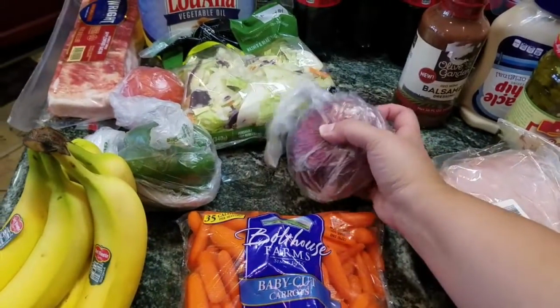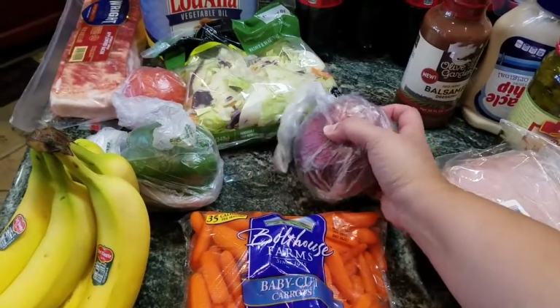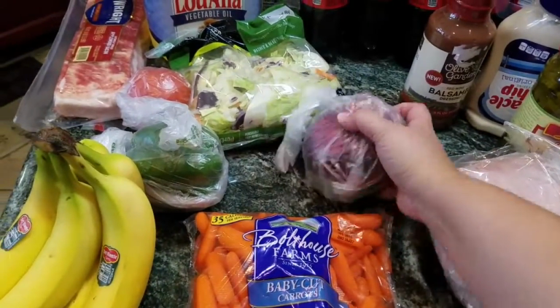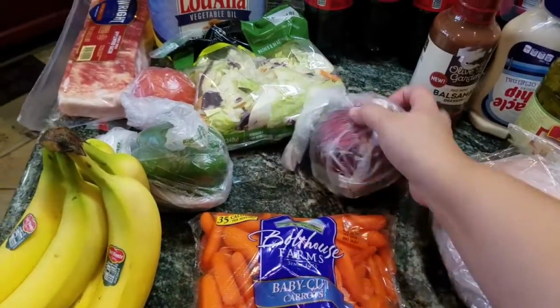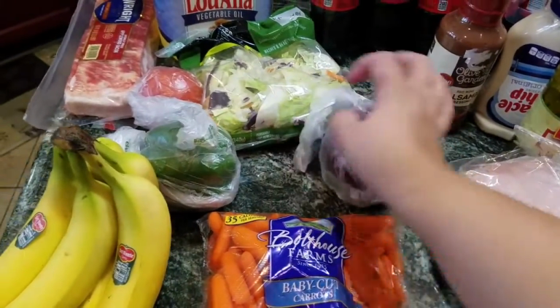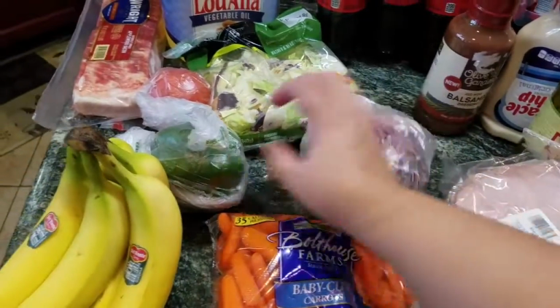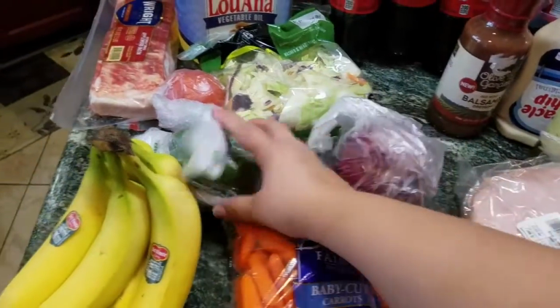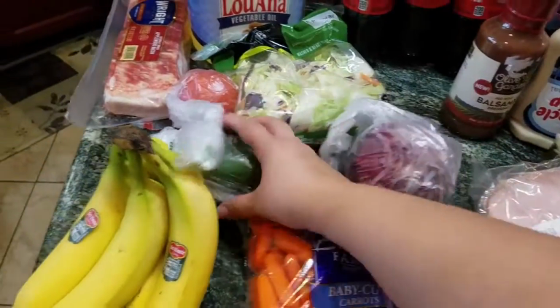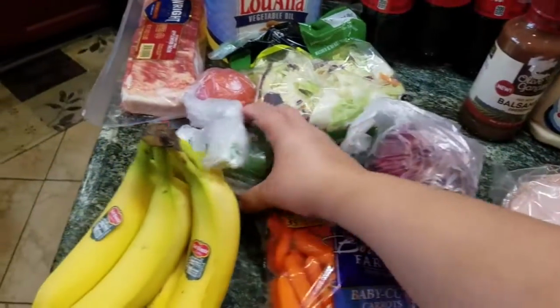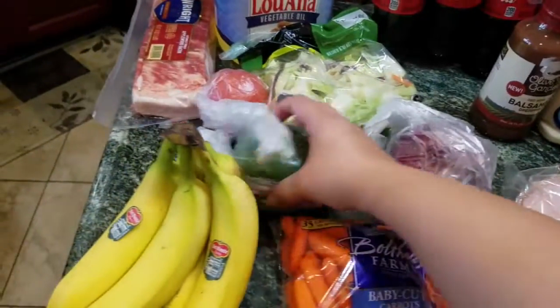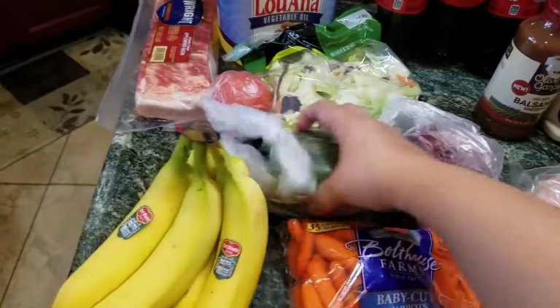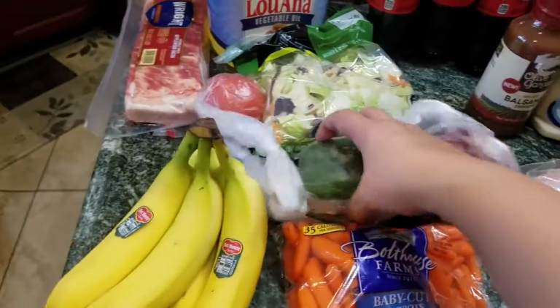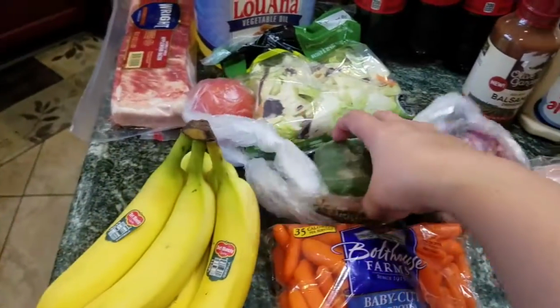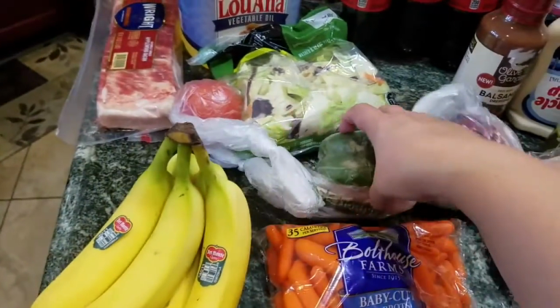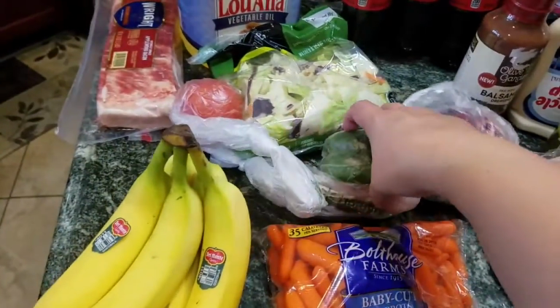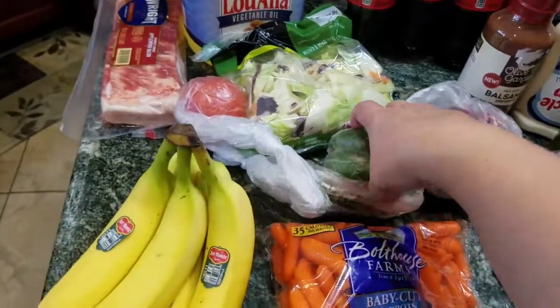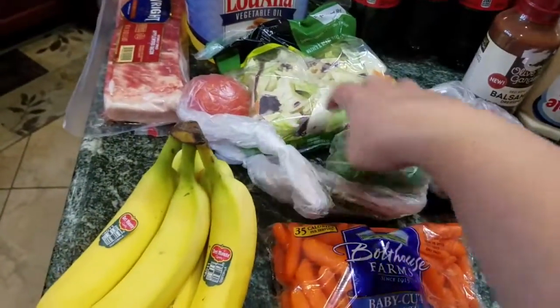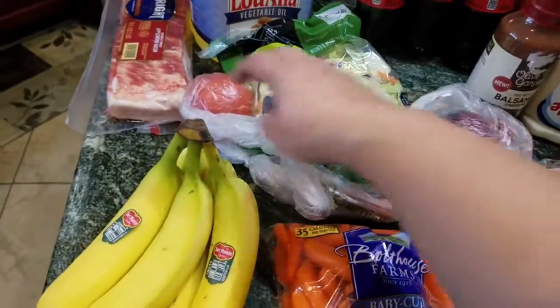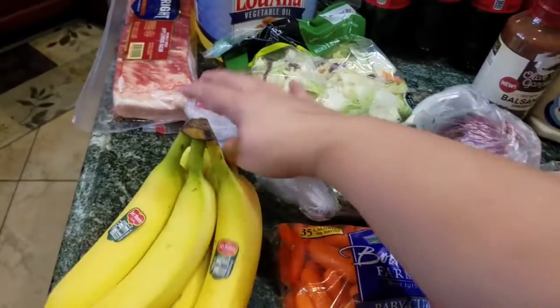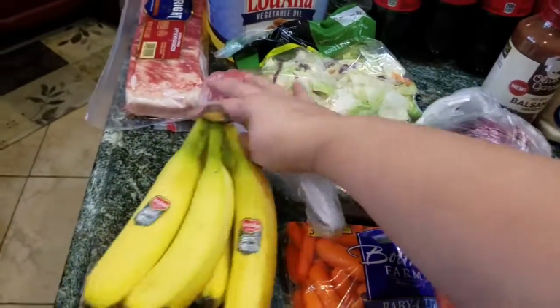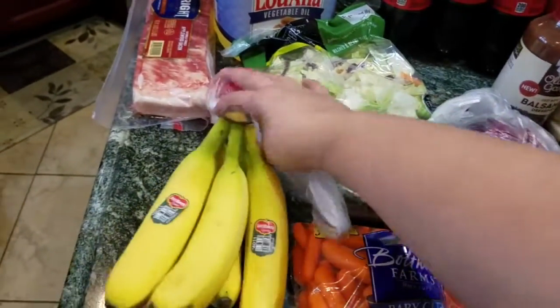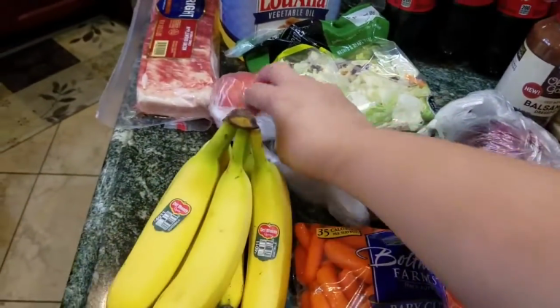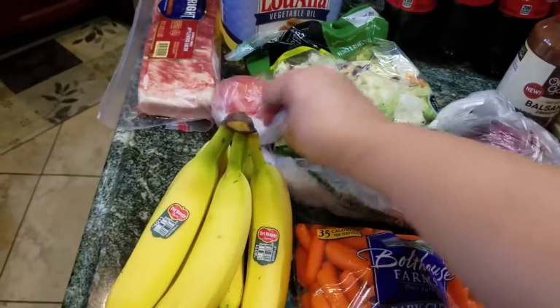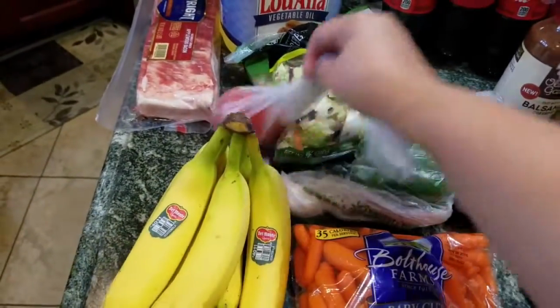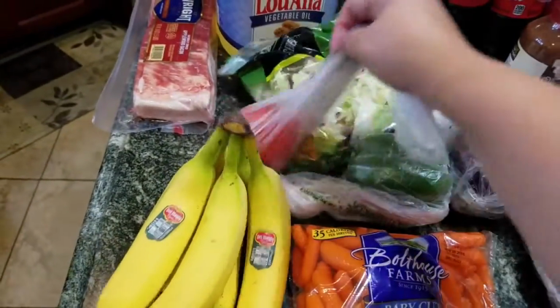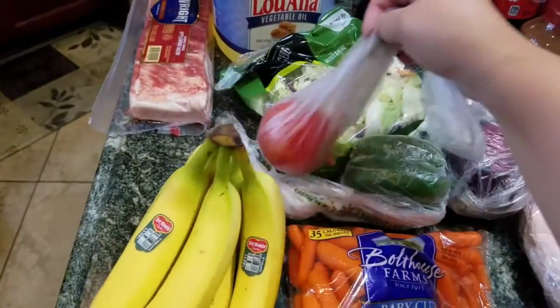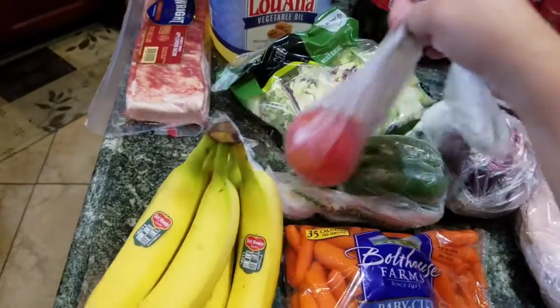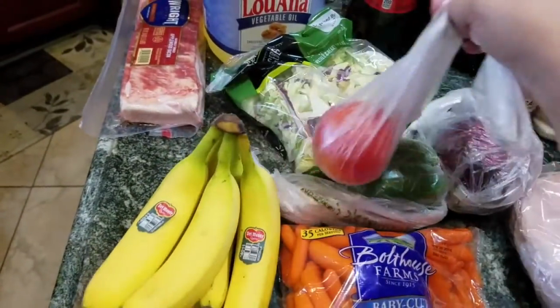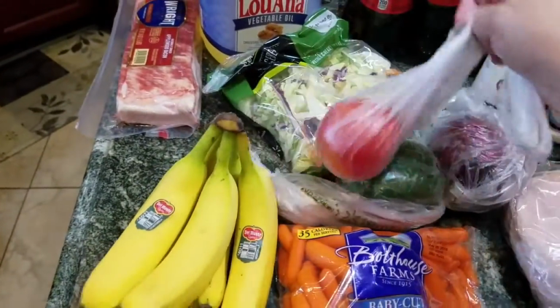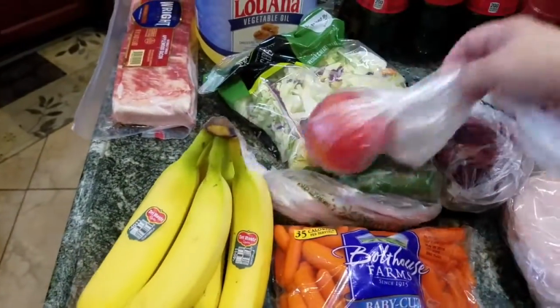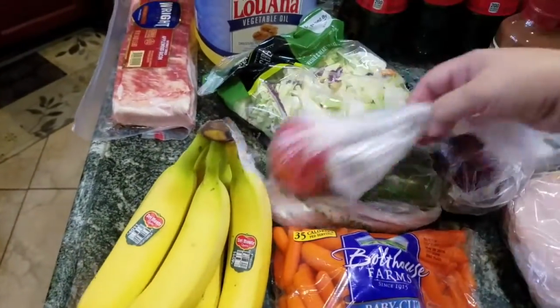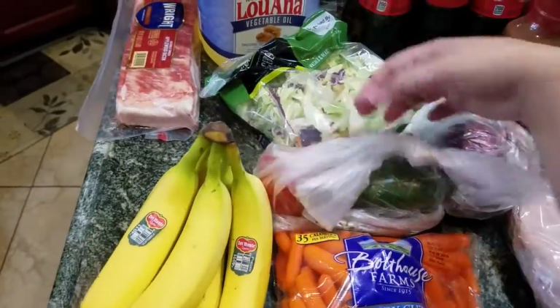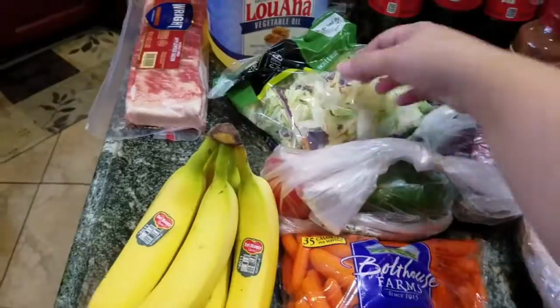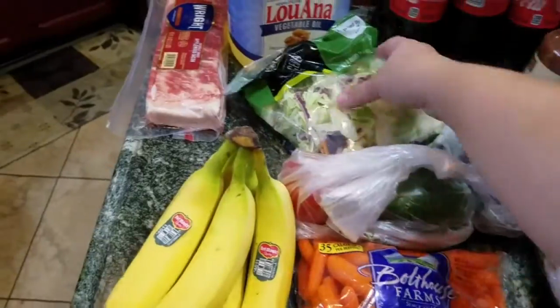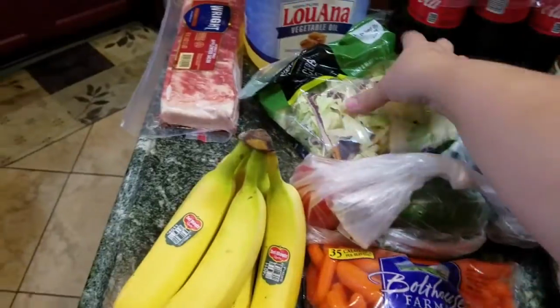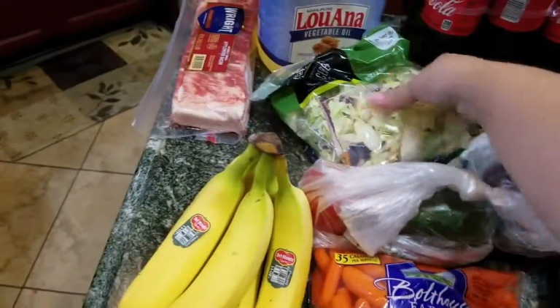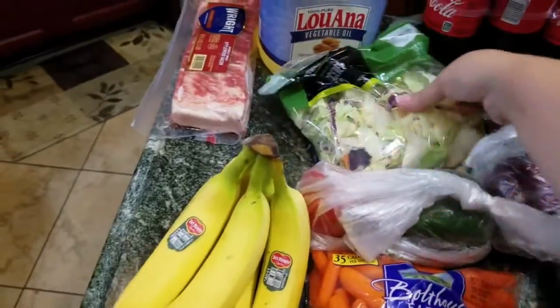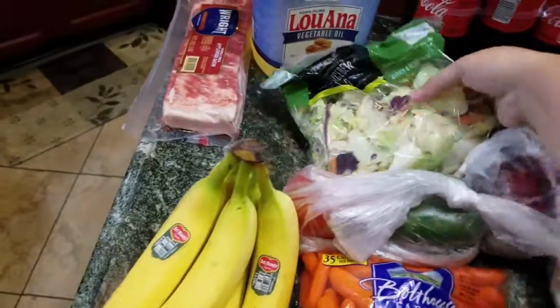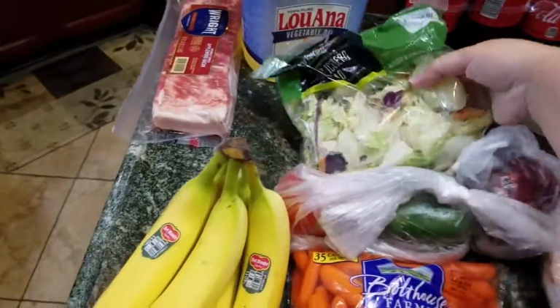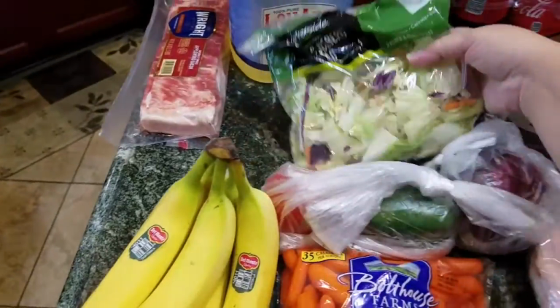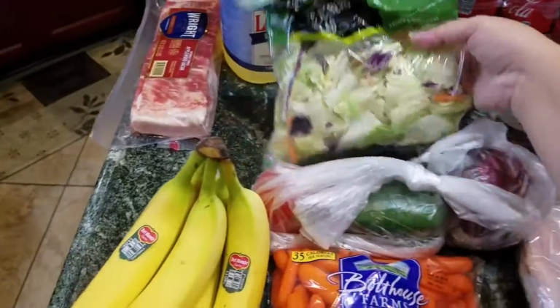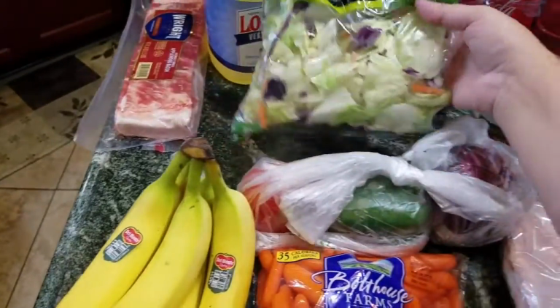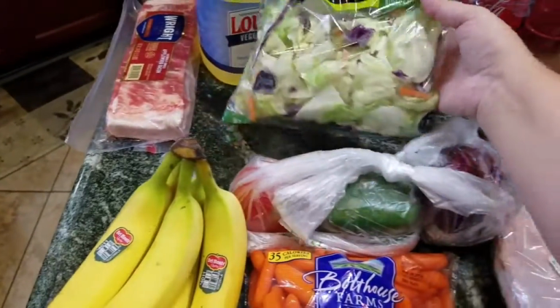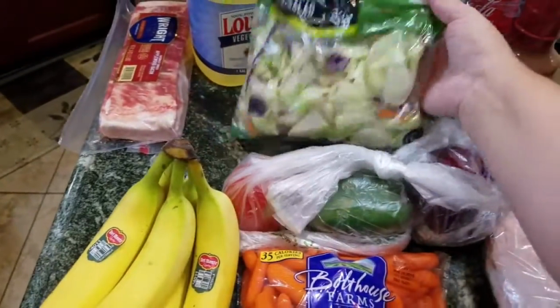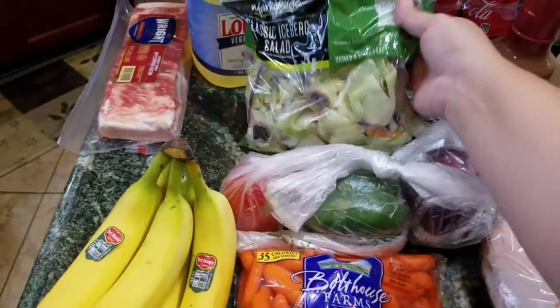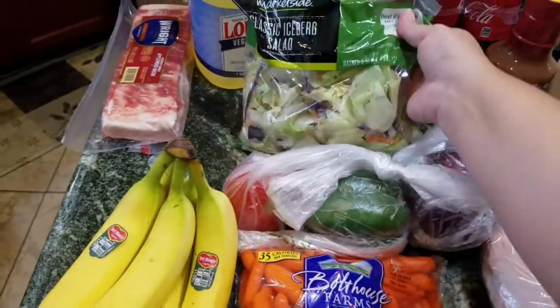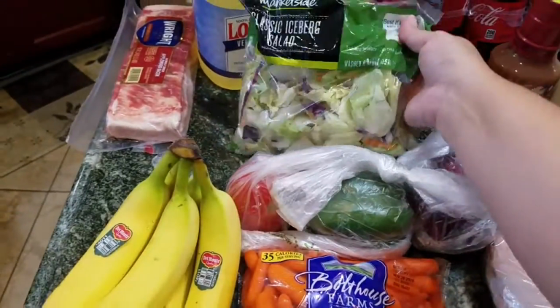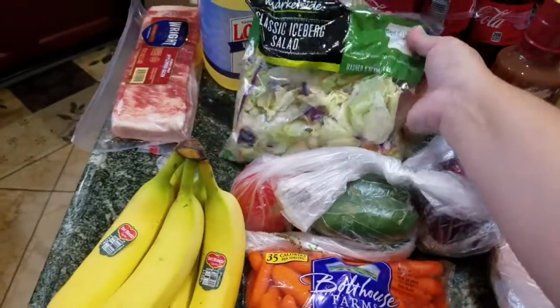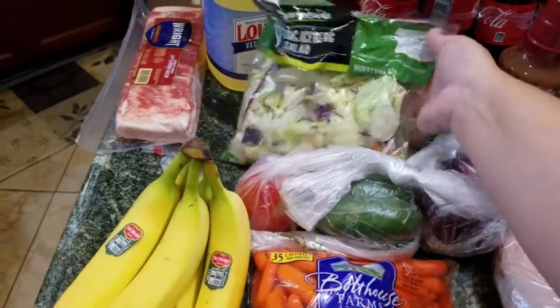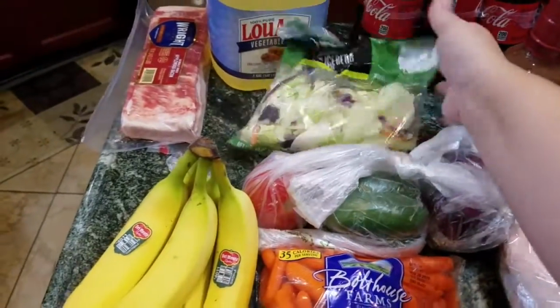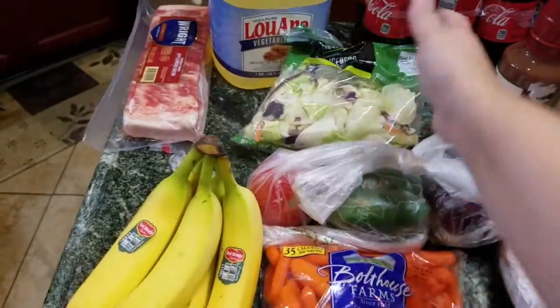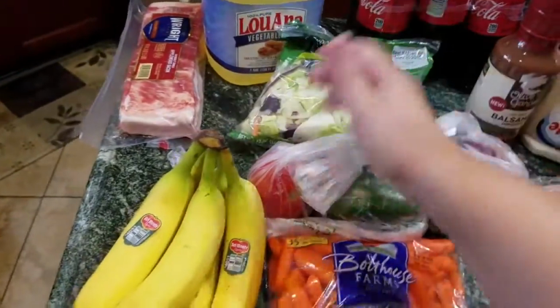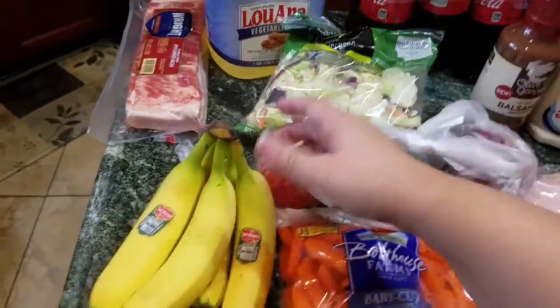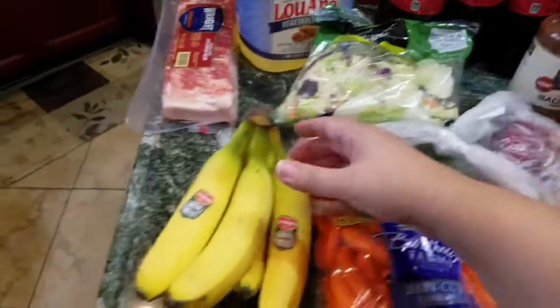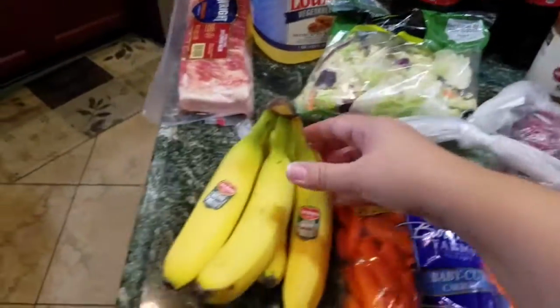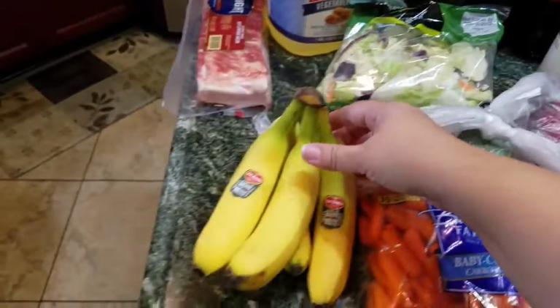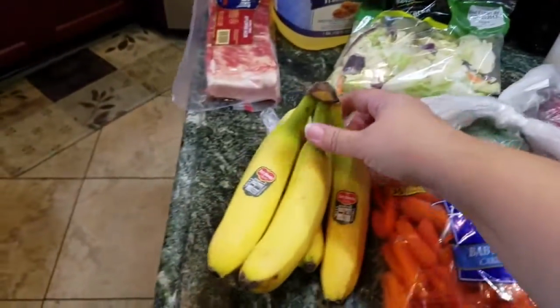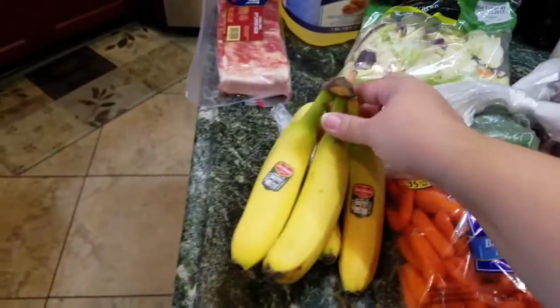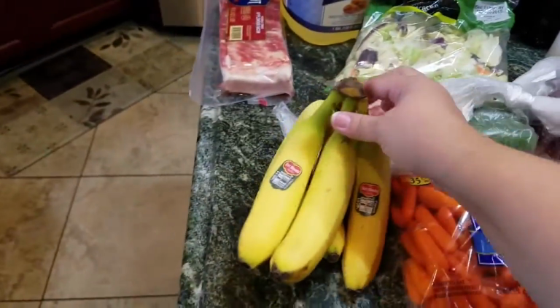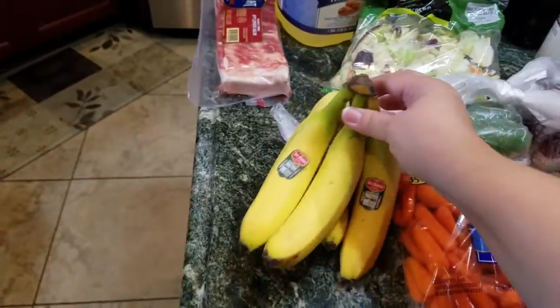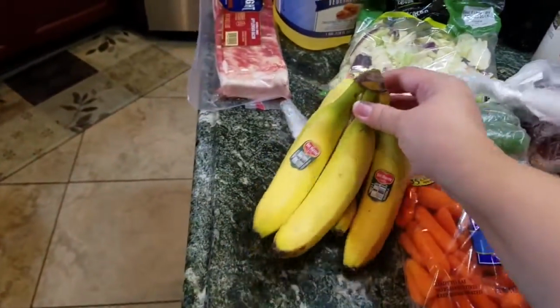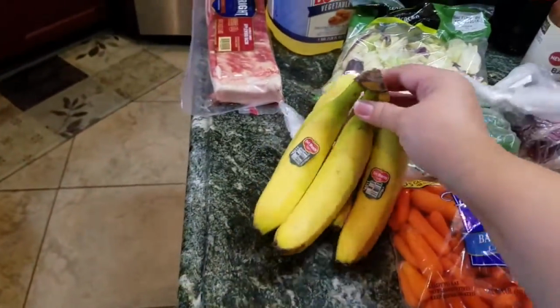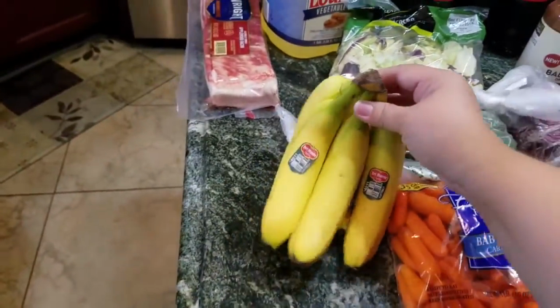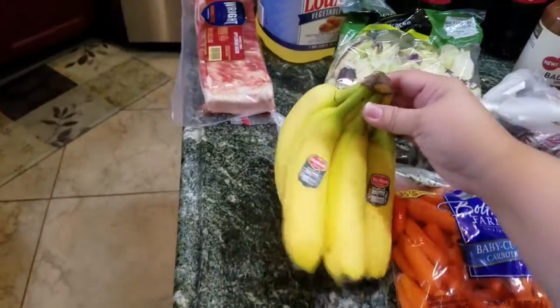A red onion, bell pepper, tomato, and some lettuce. We got some bananas.